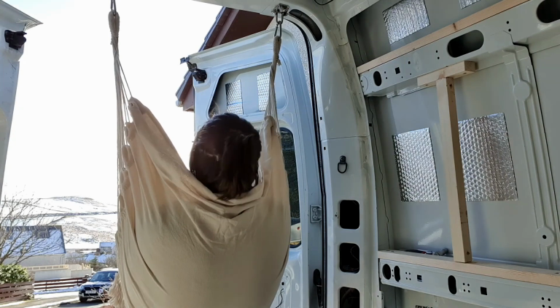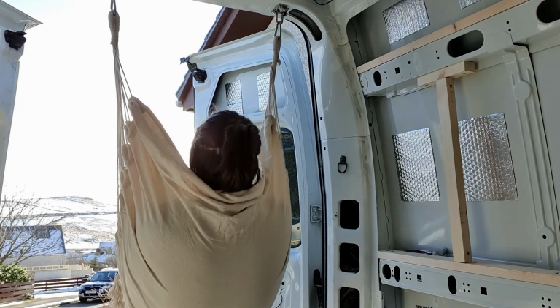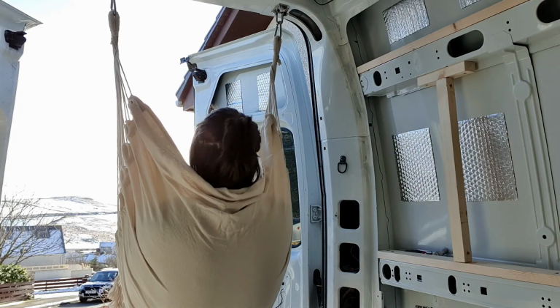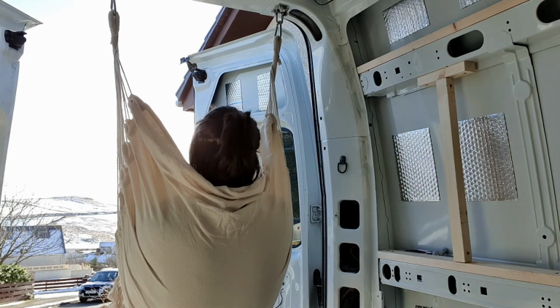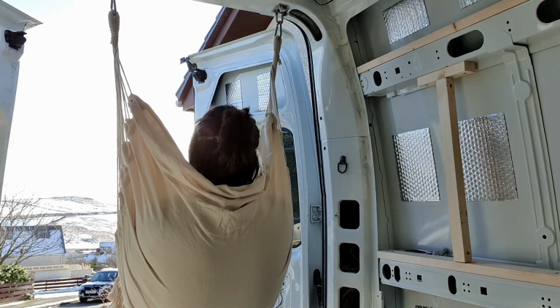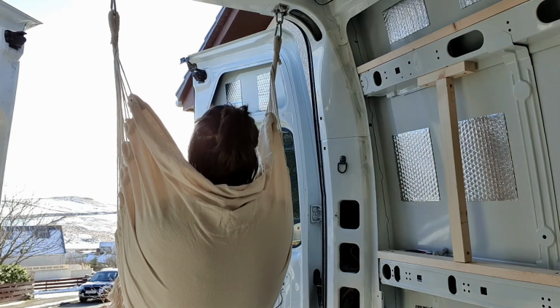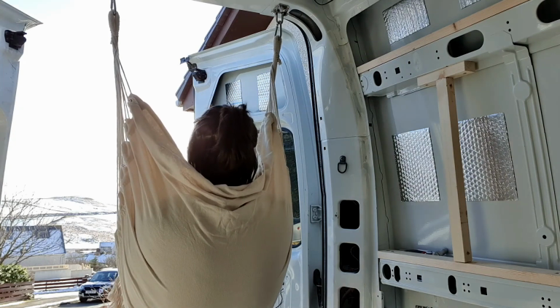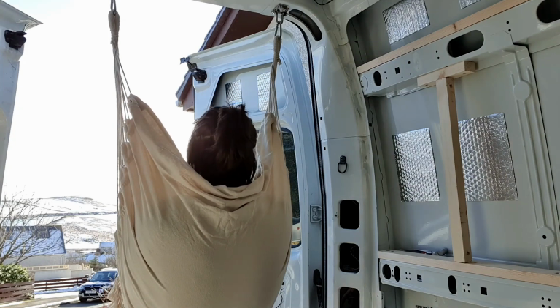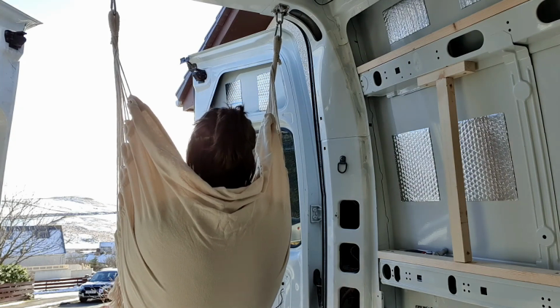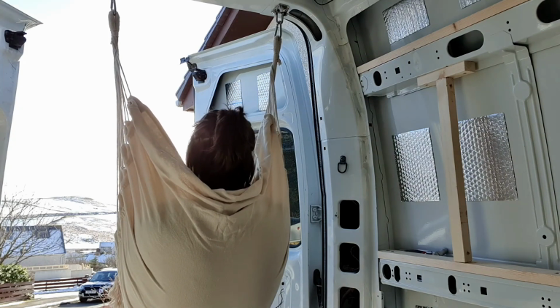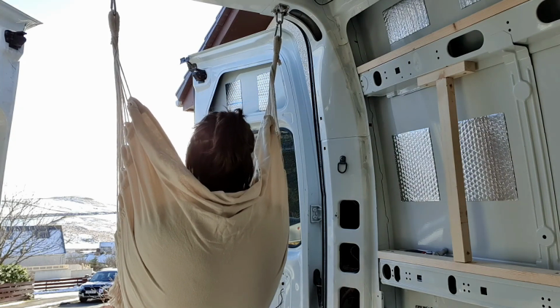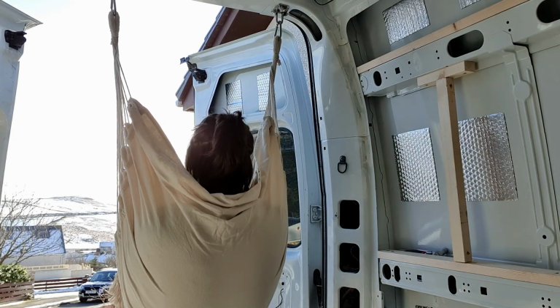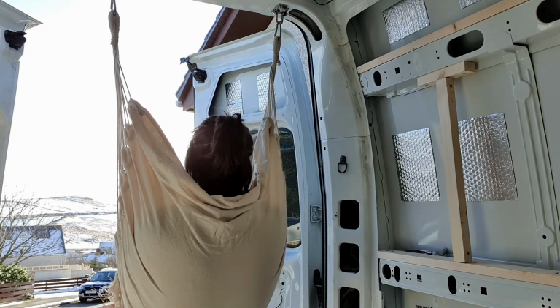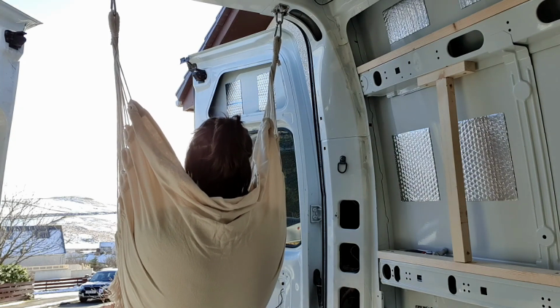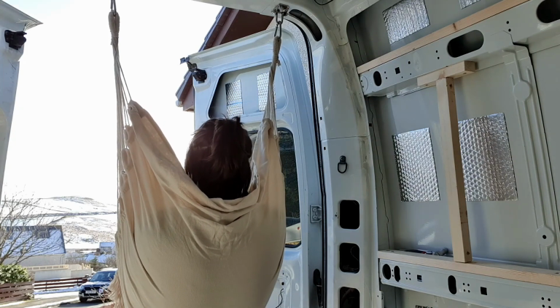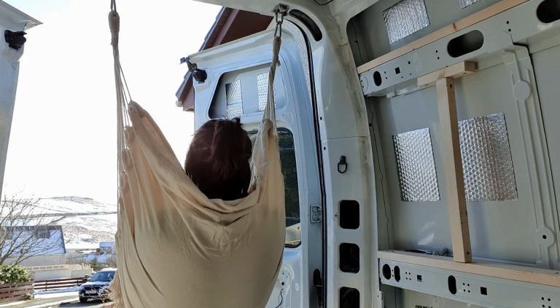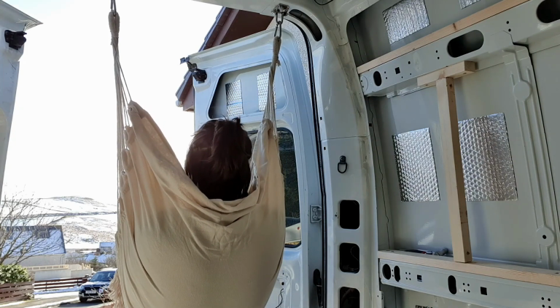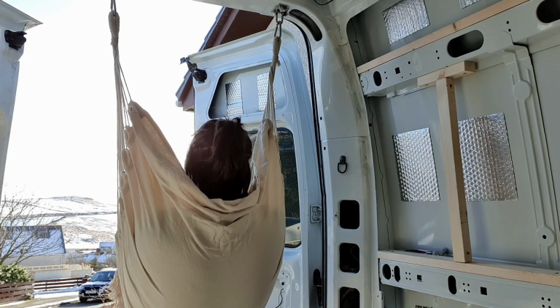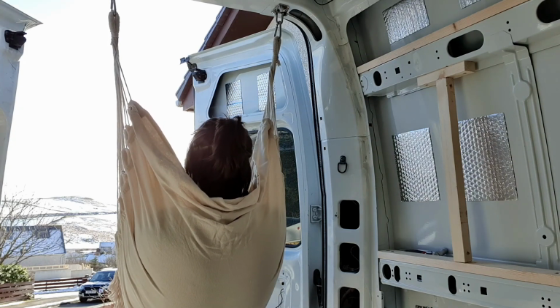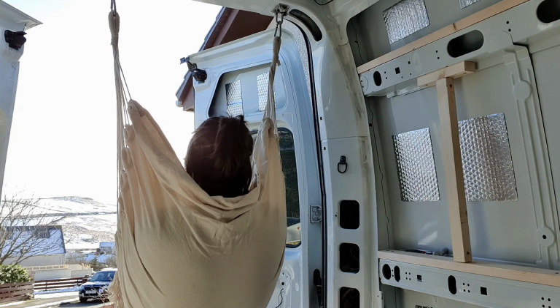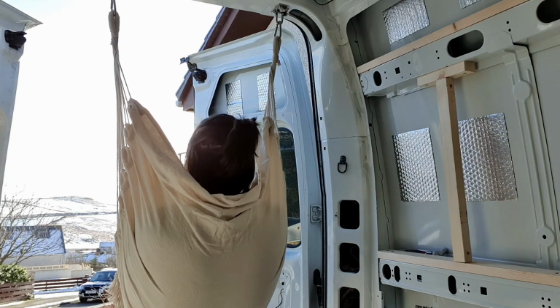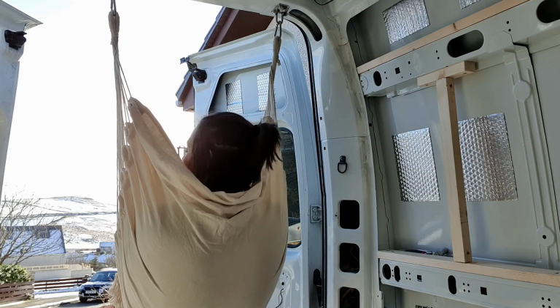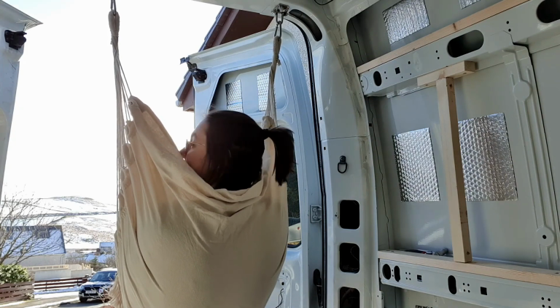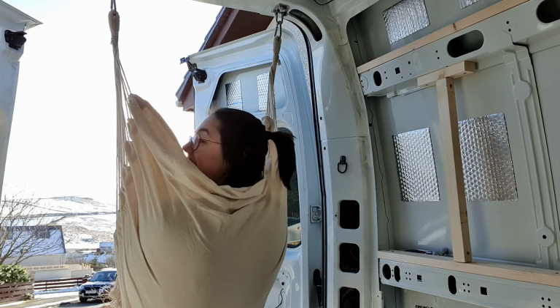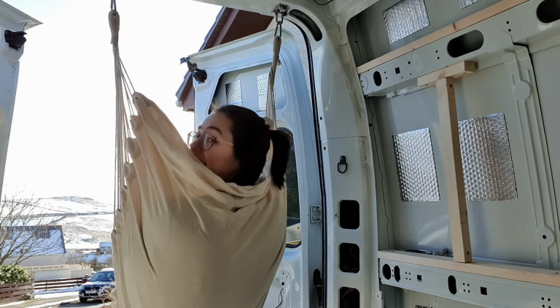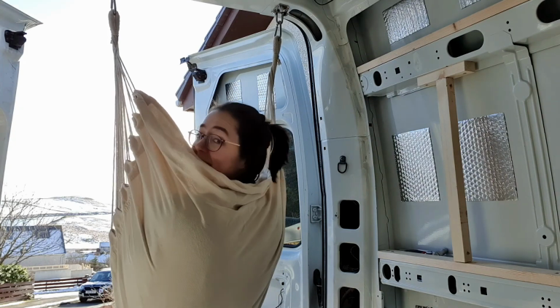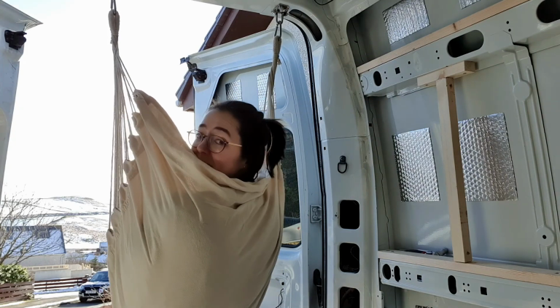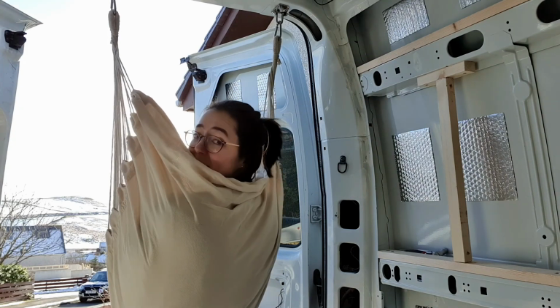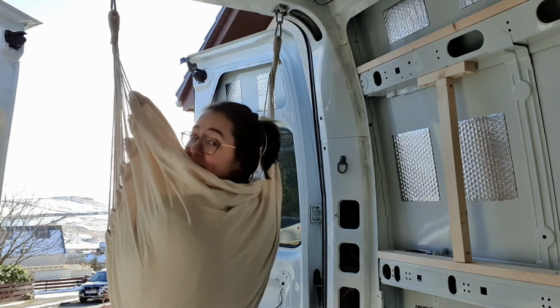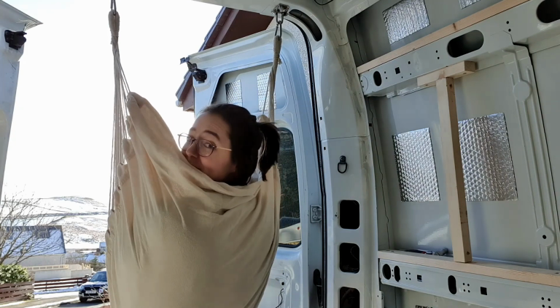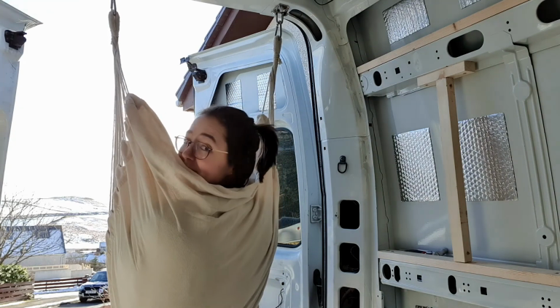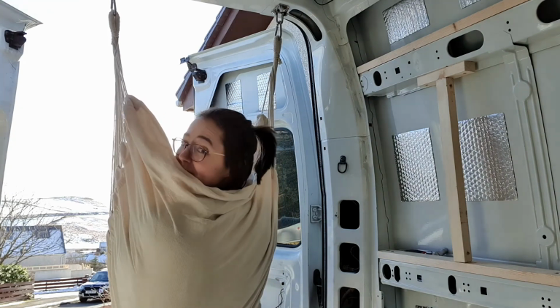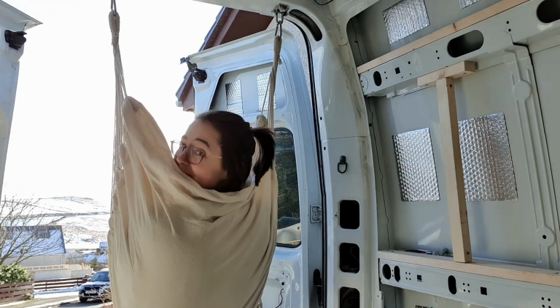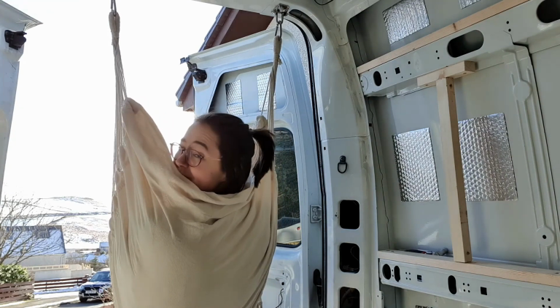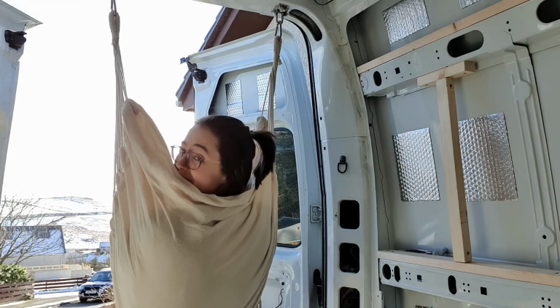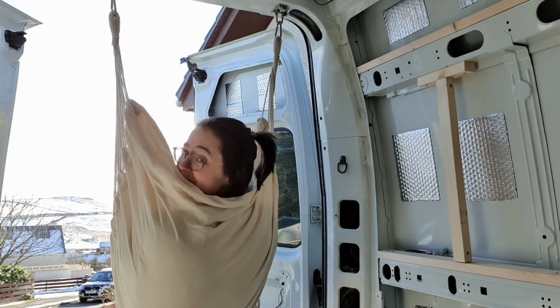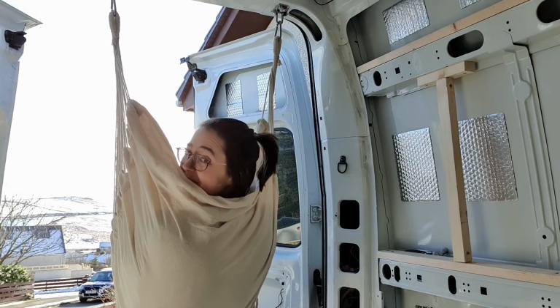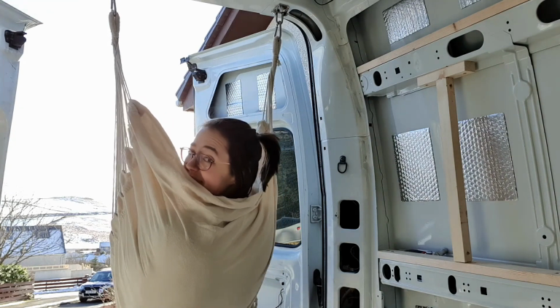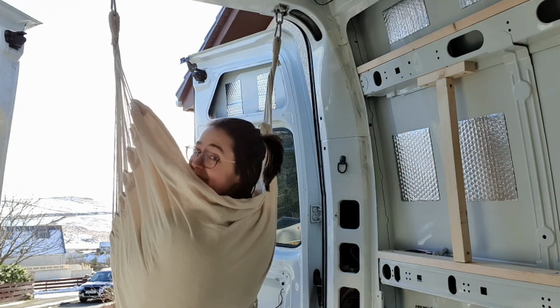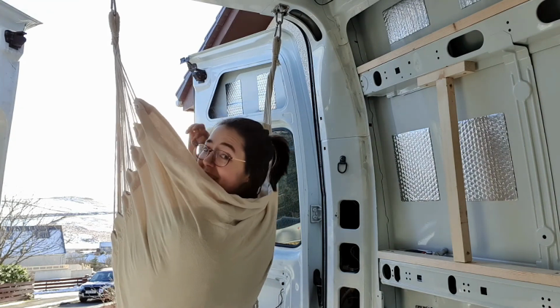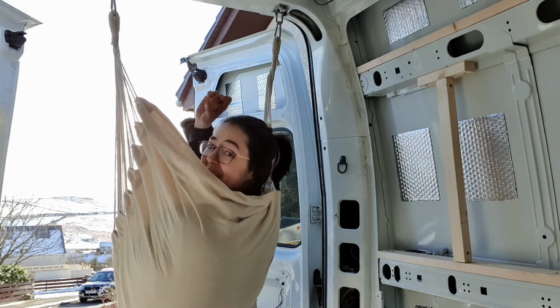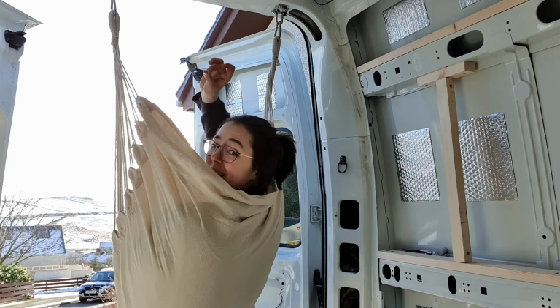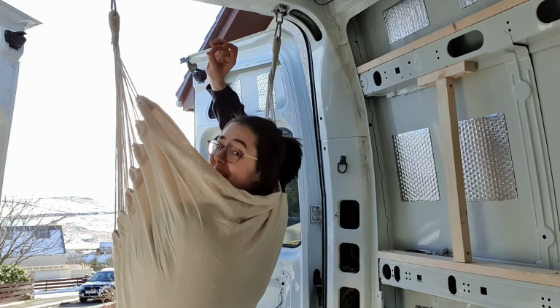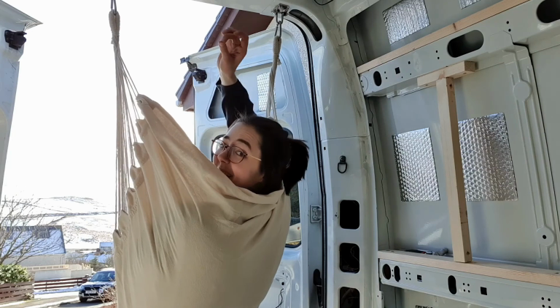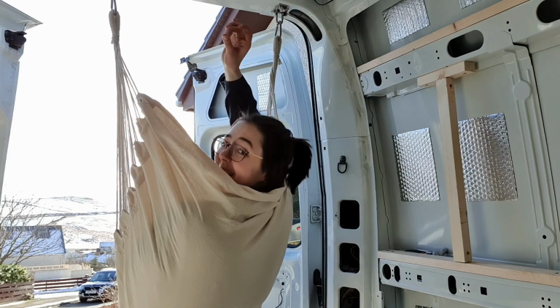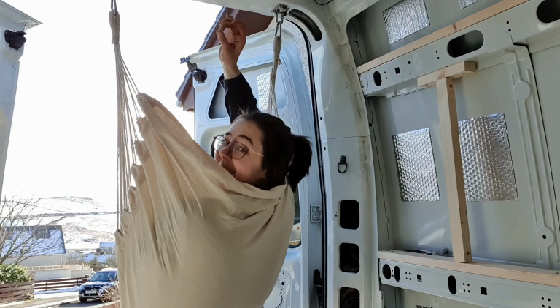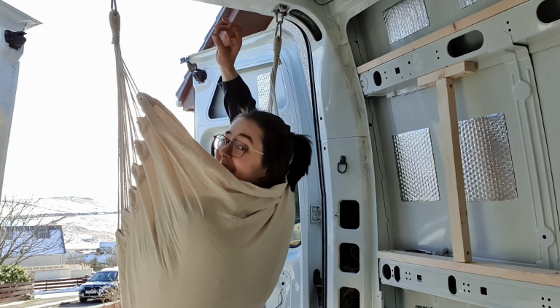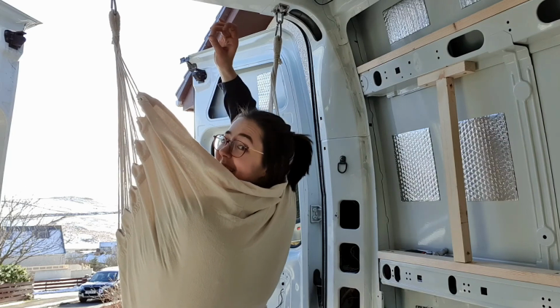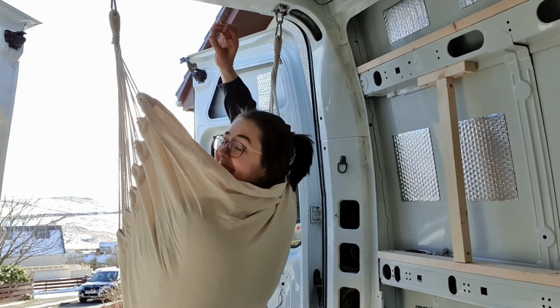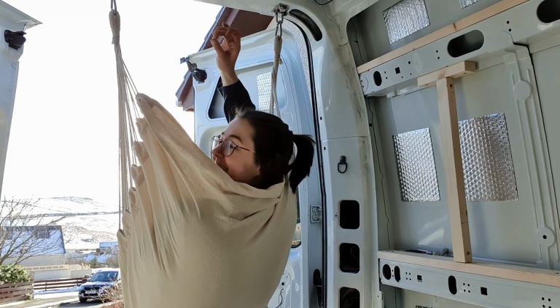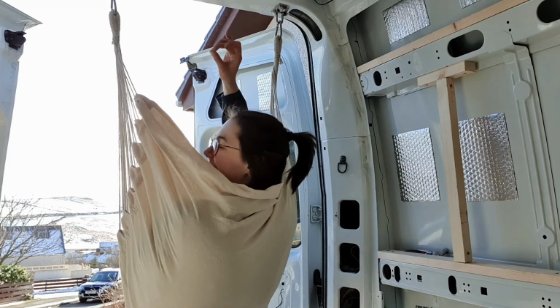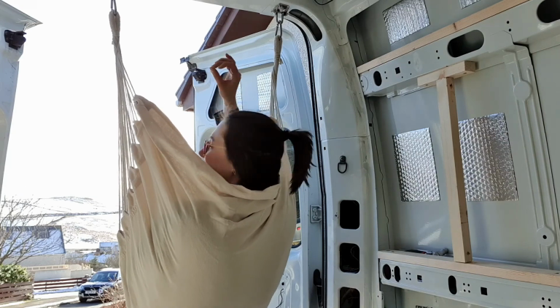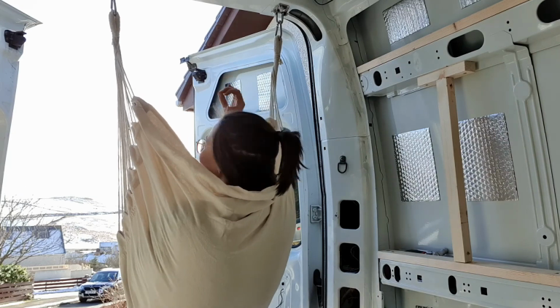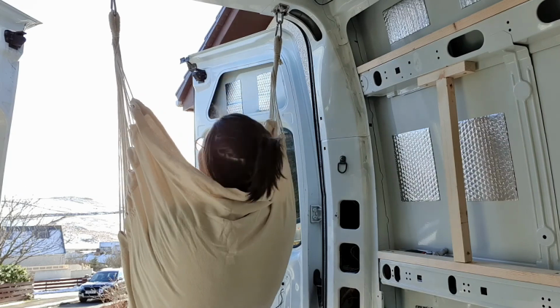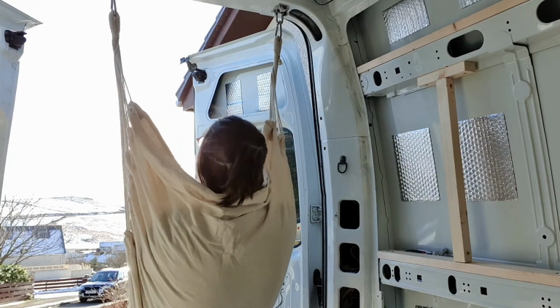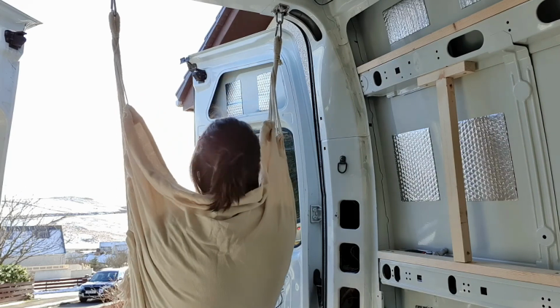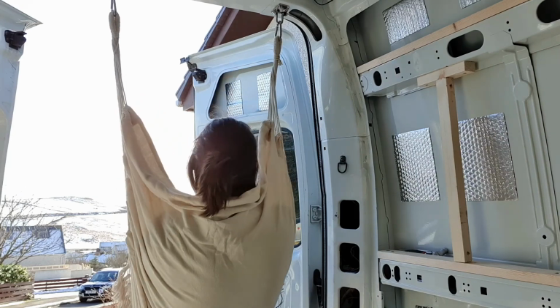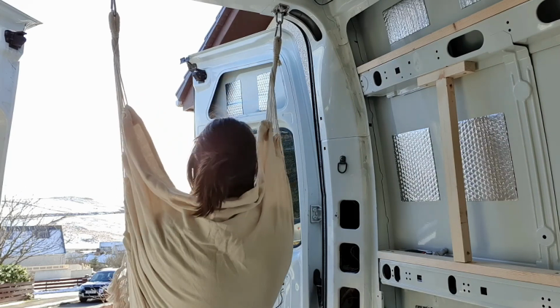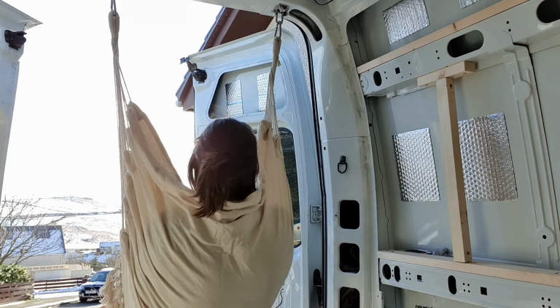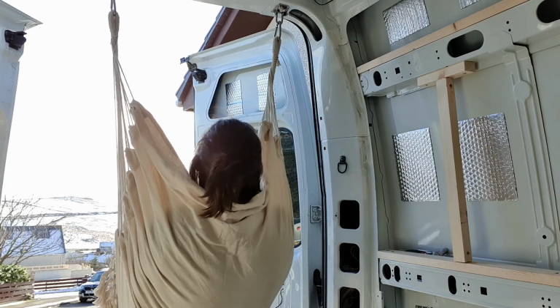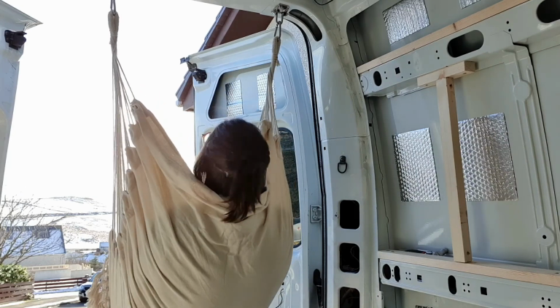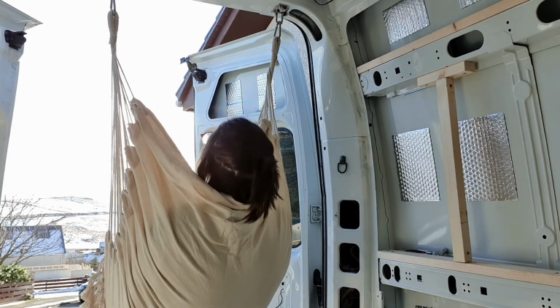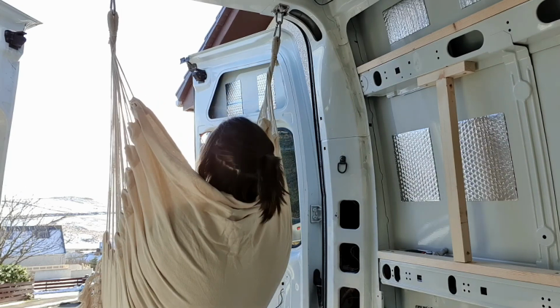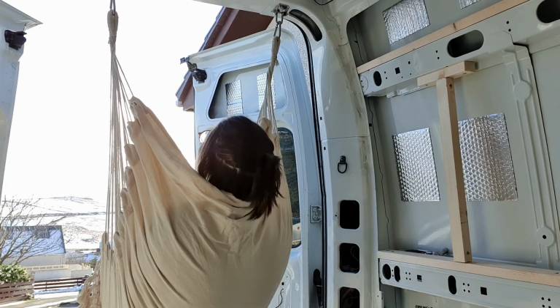I'm now just gonna sit here for a while and enjoy the view. I'll catch you in the next video — thanks for following along.